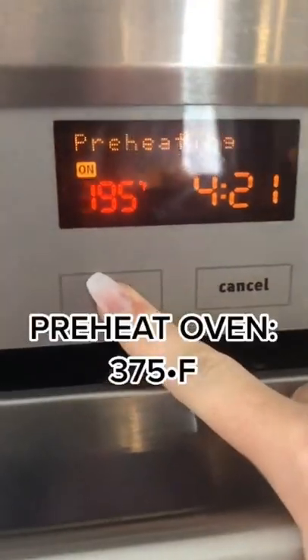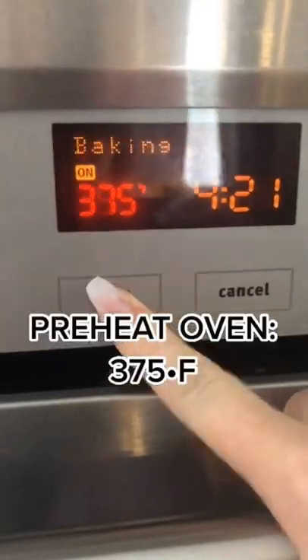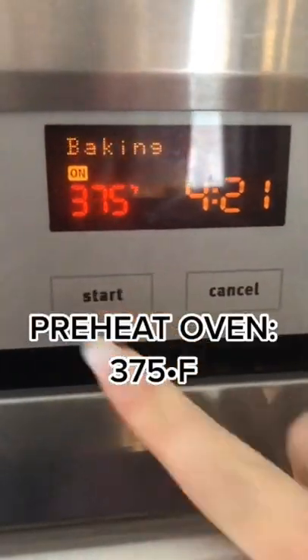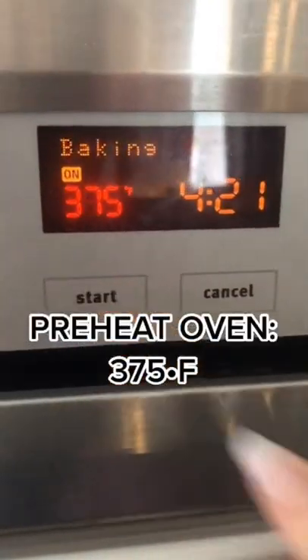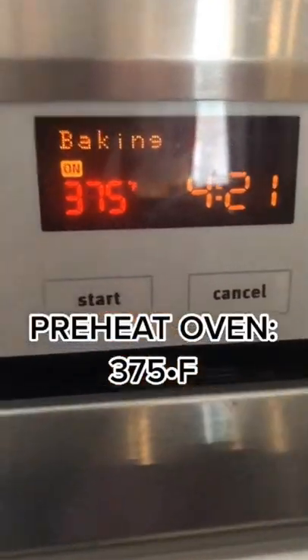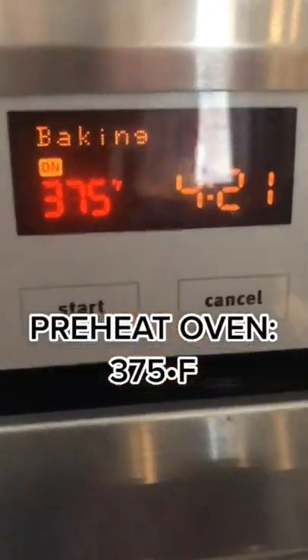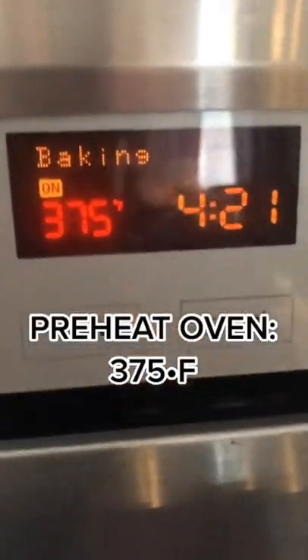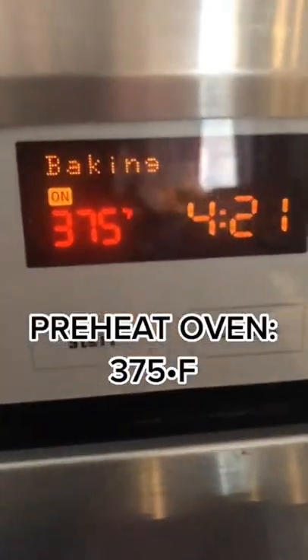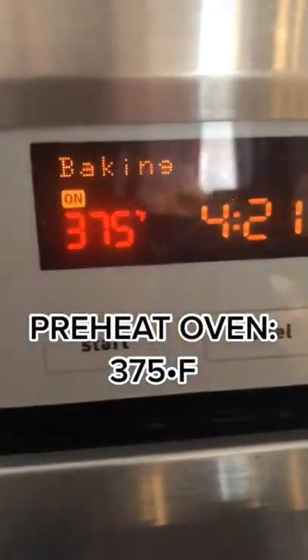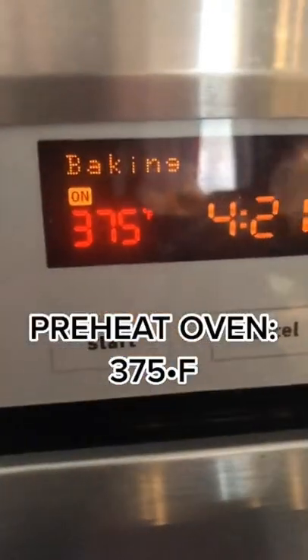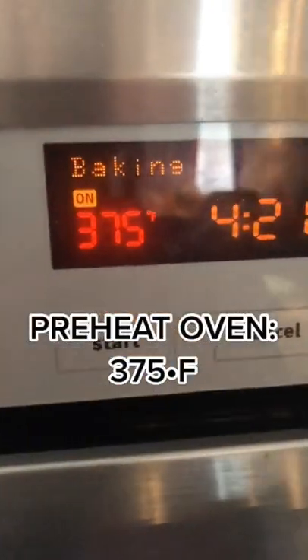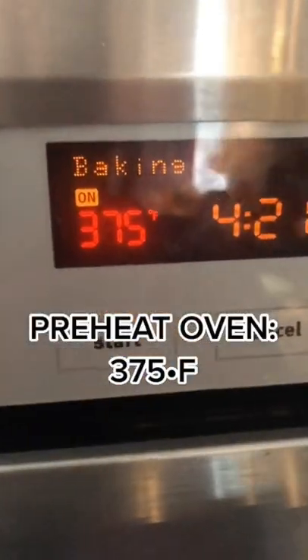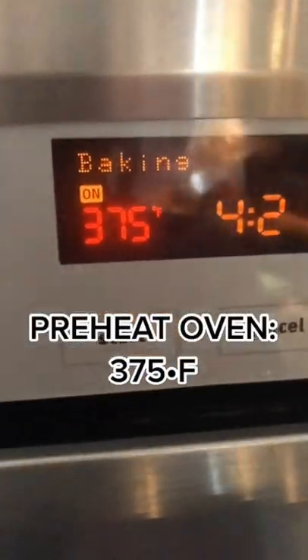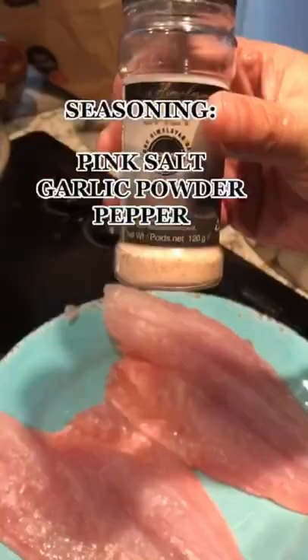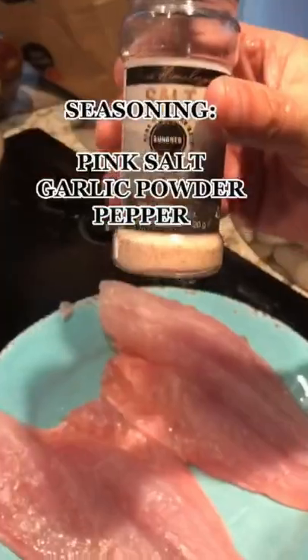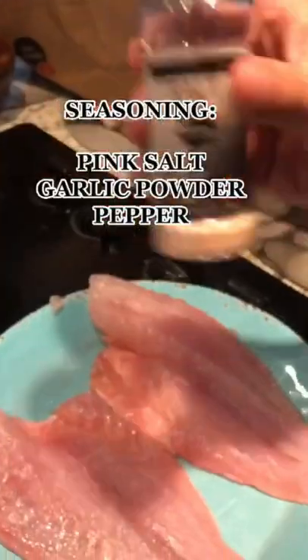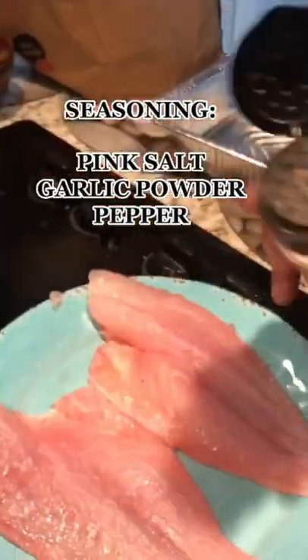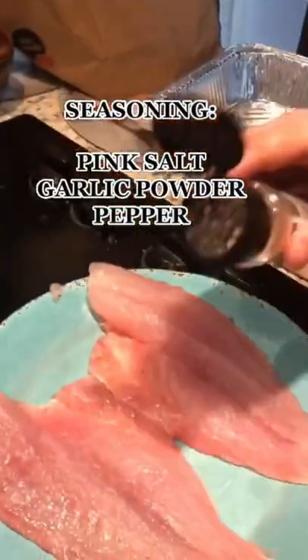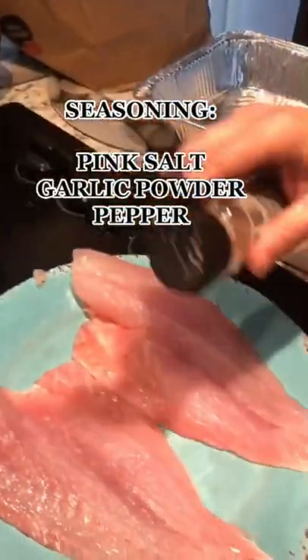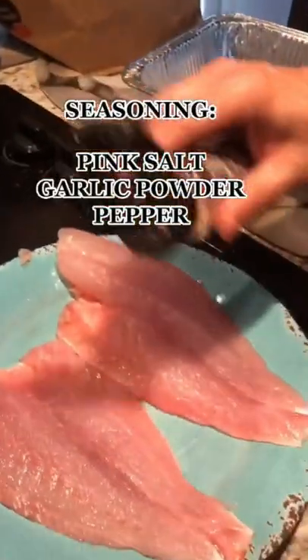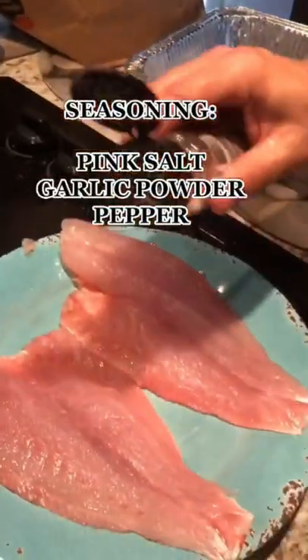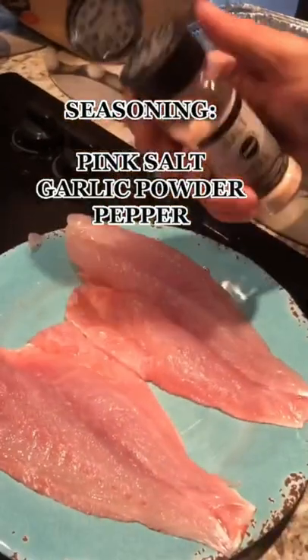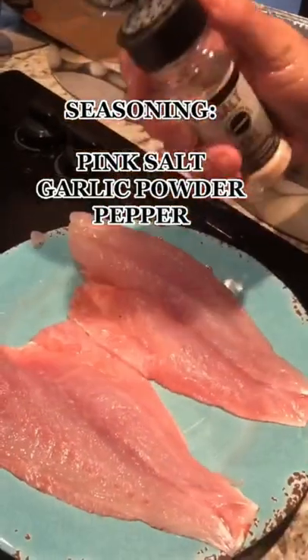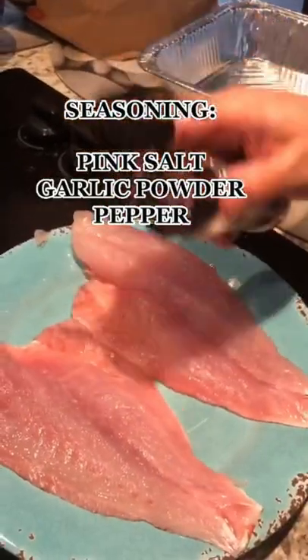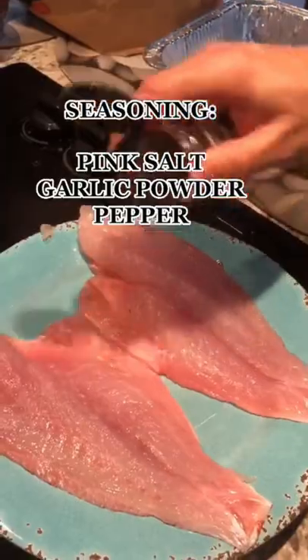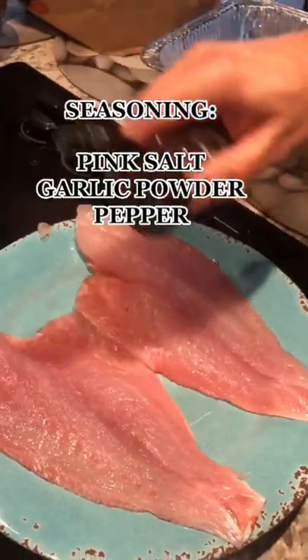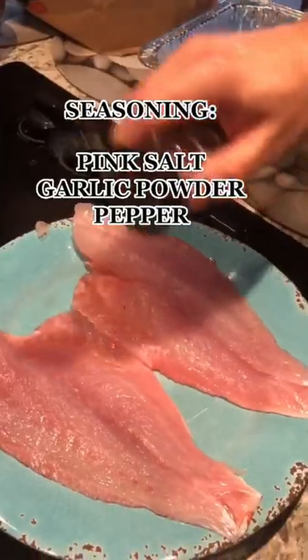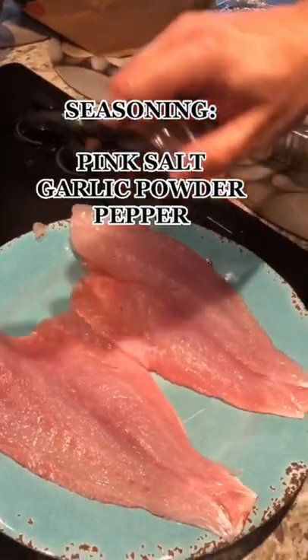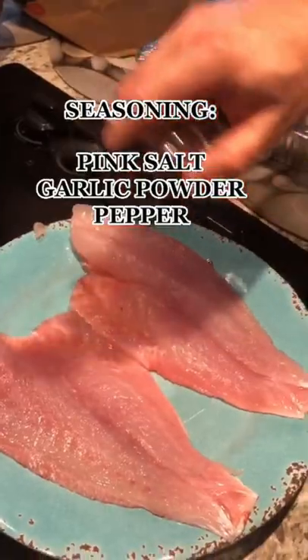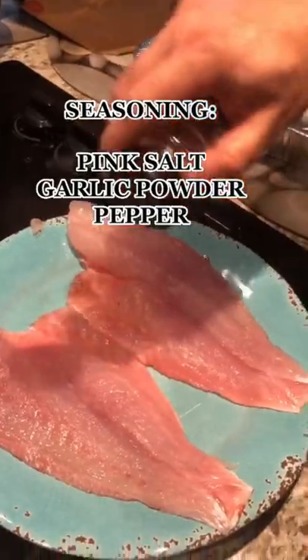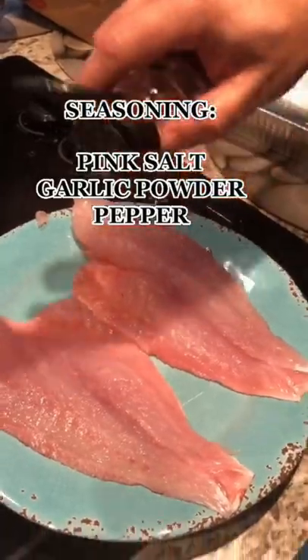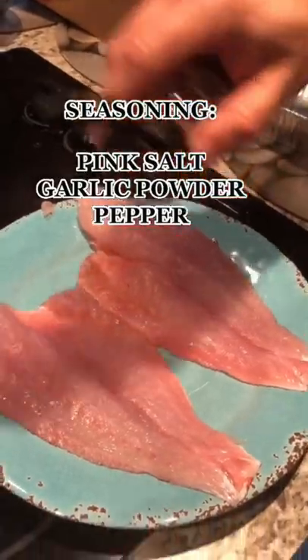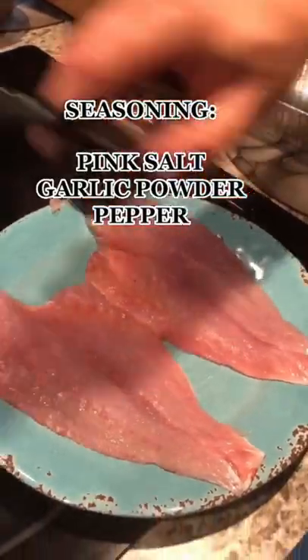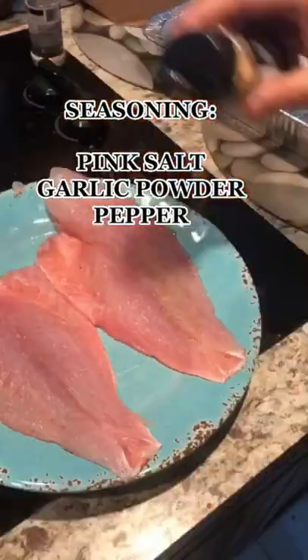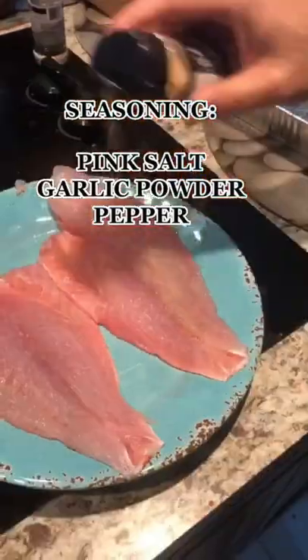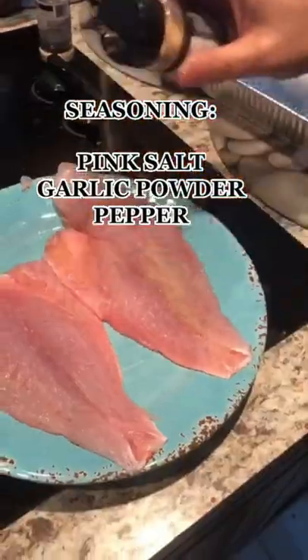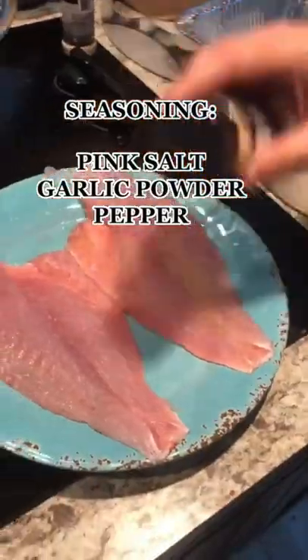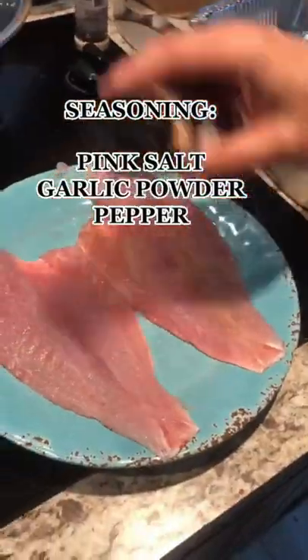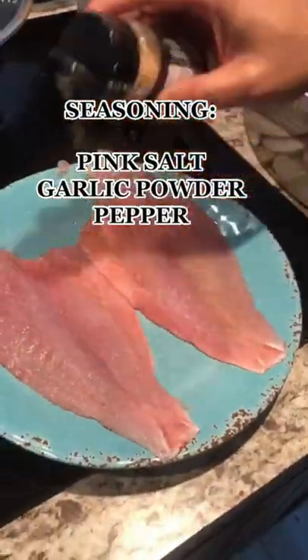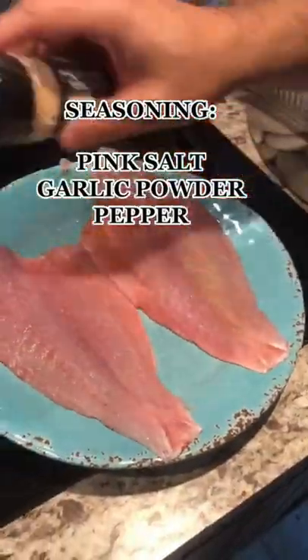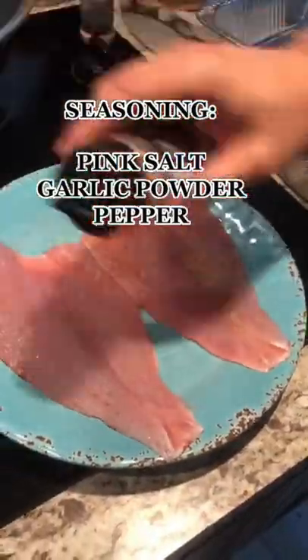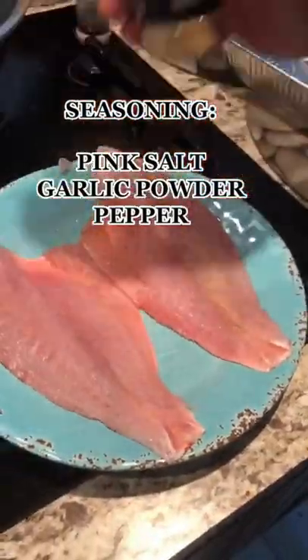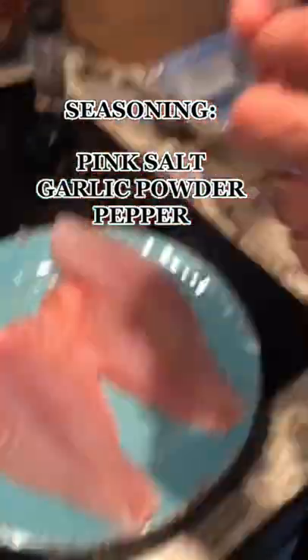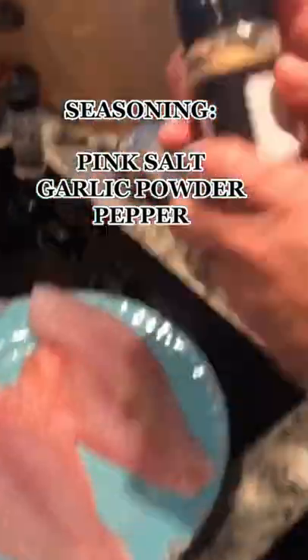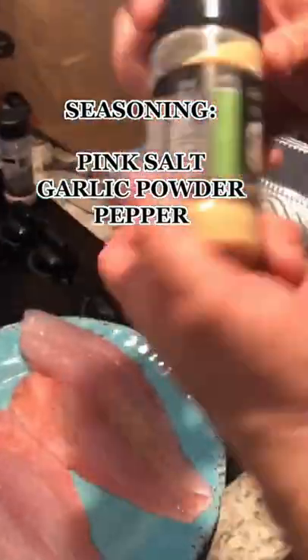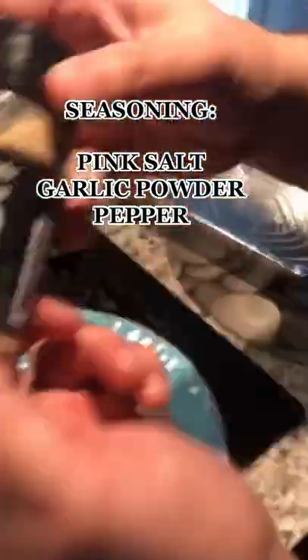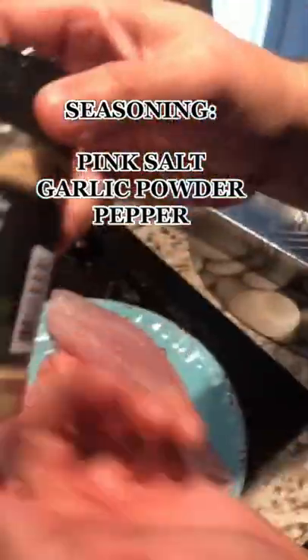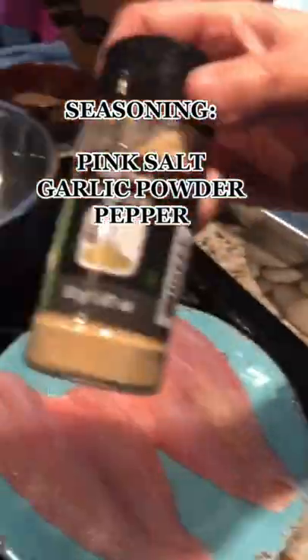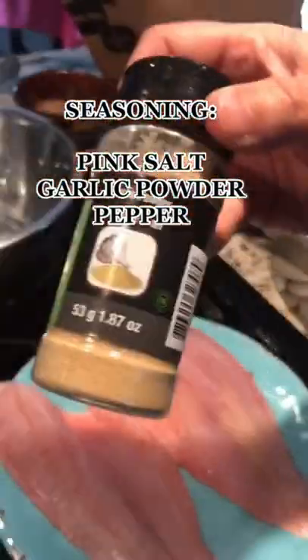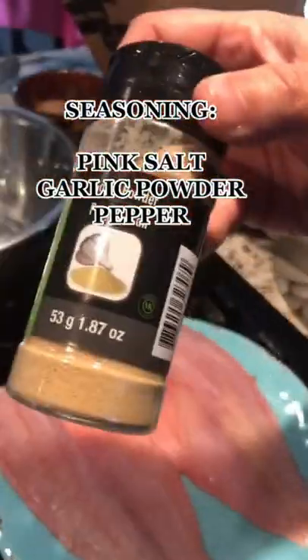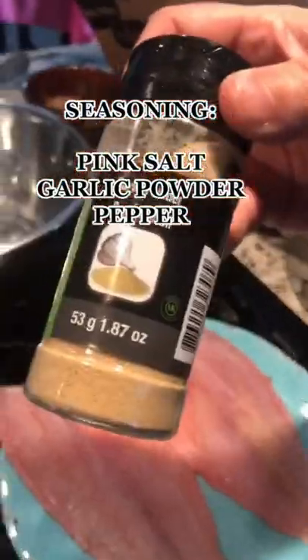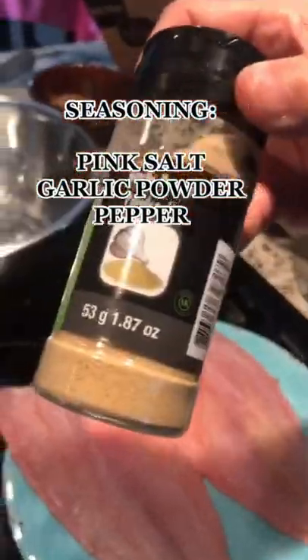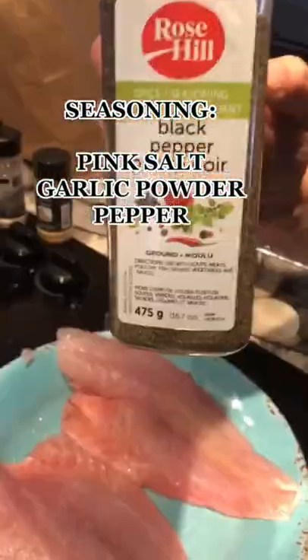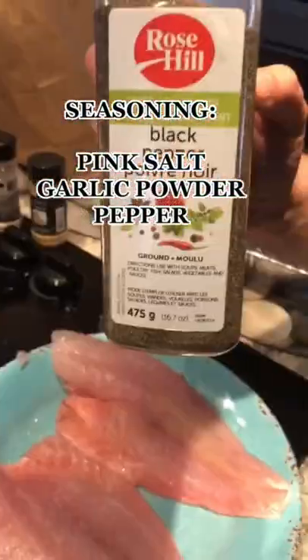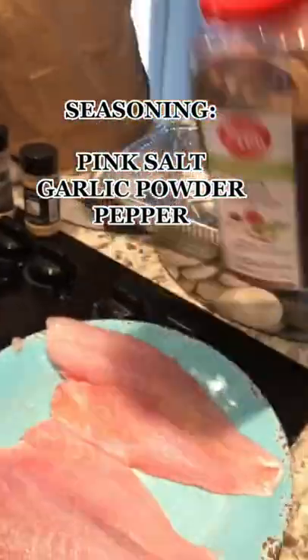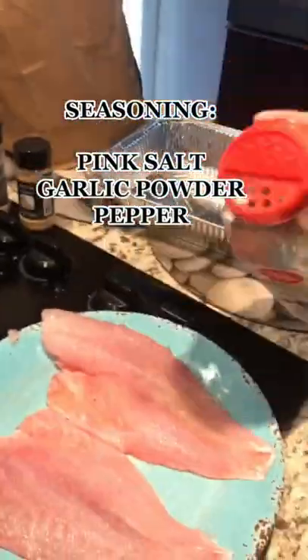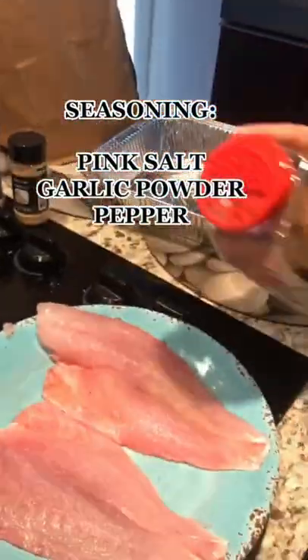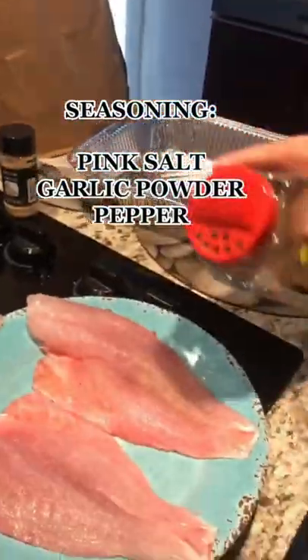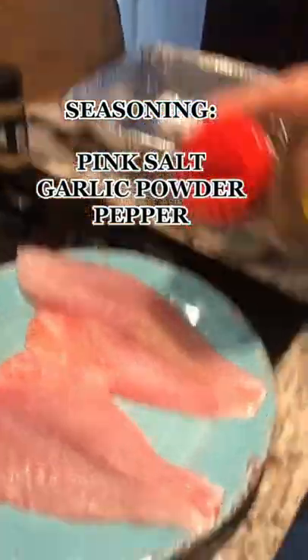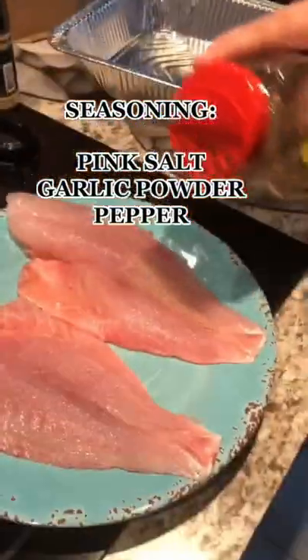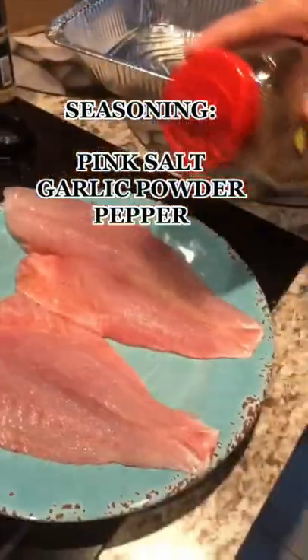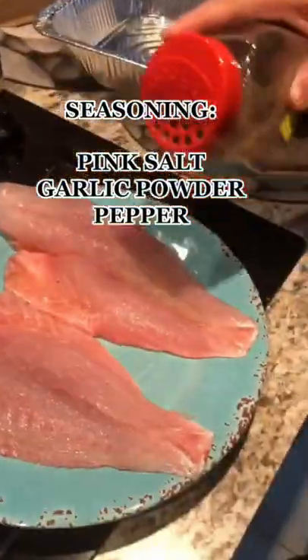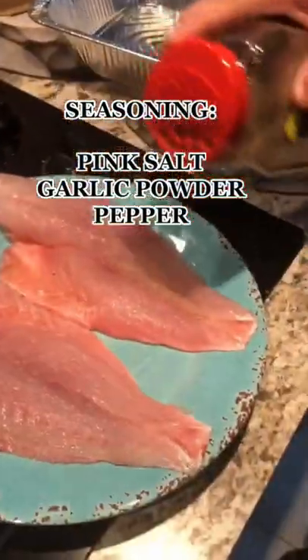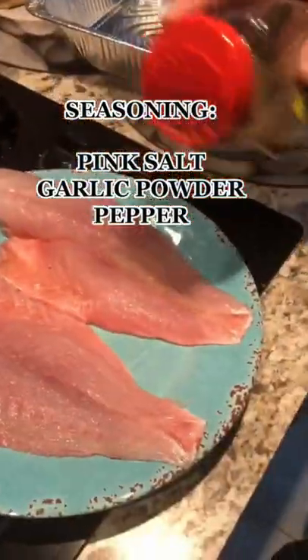Set the oven to 375 Fahrenheit. Add salt, garlic powder, and black pepper. And that's how we seasoned it.